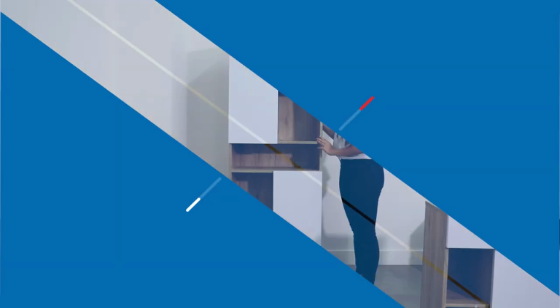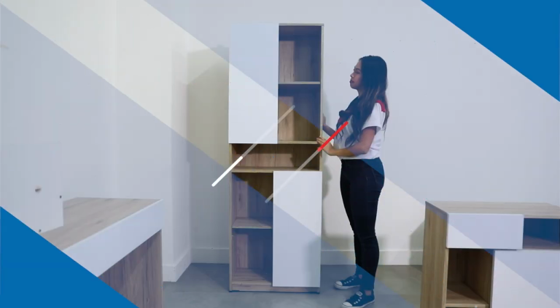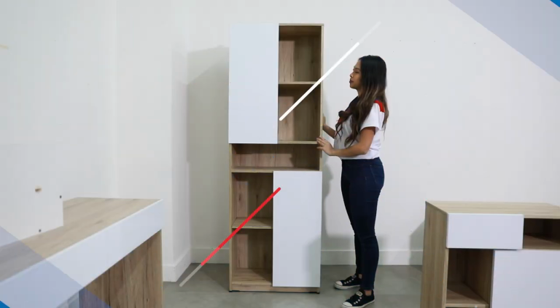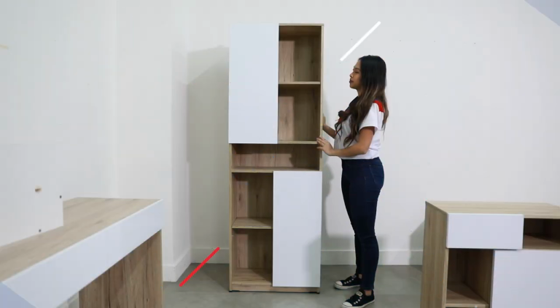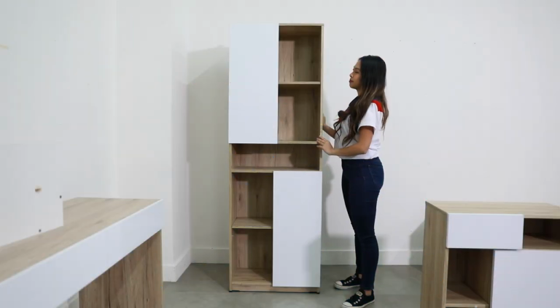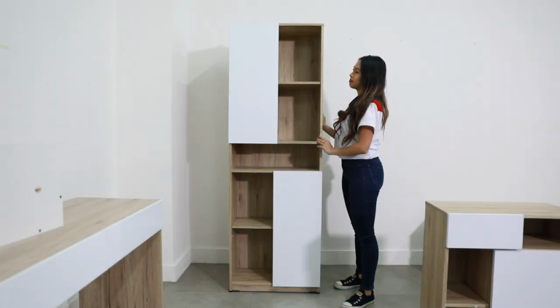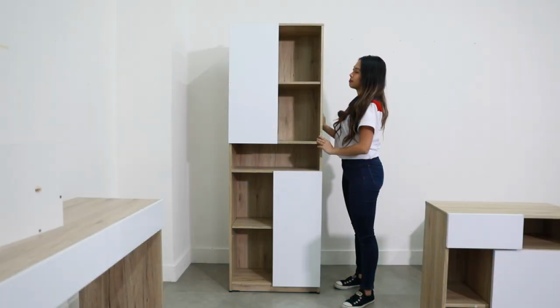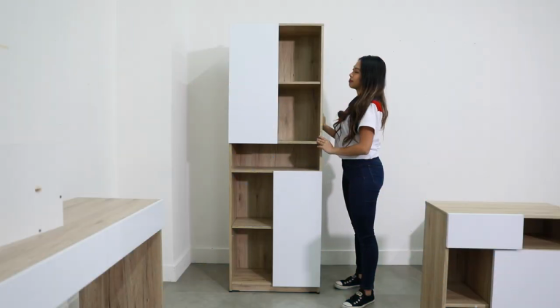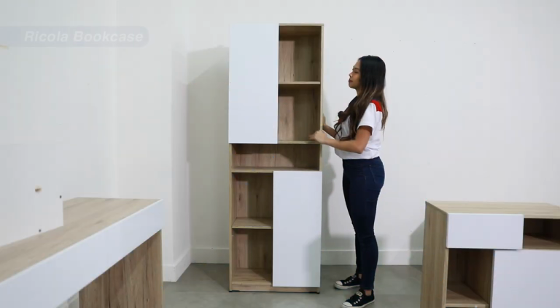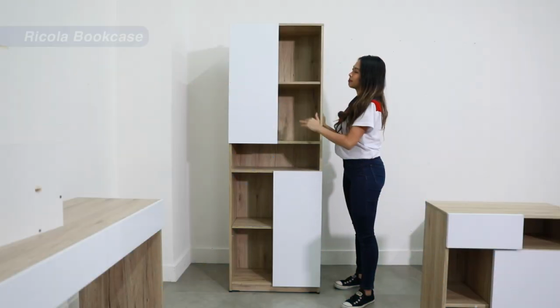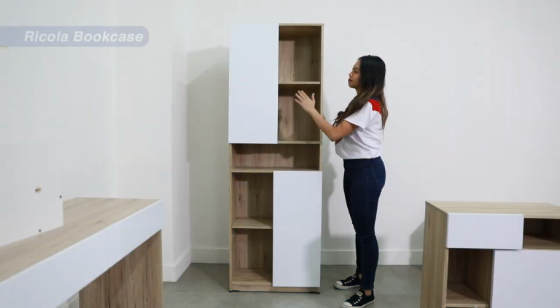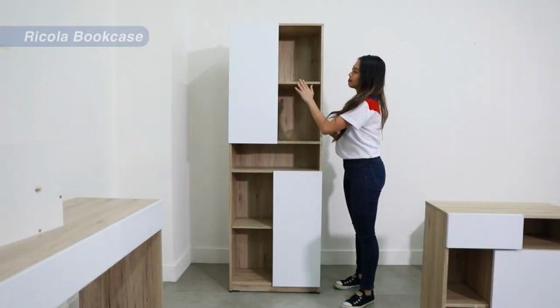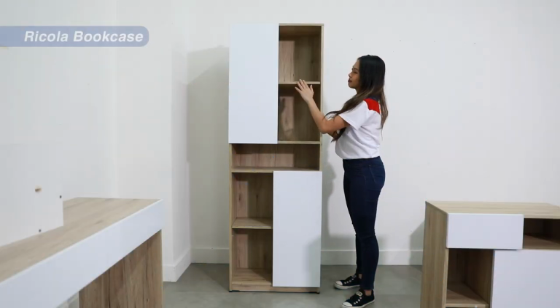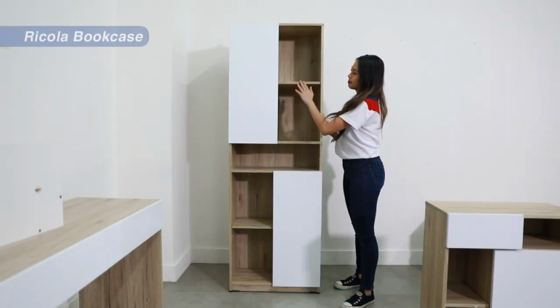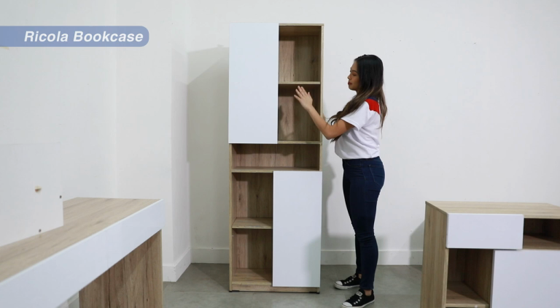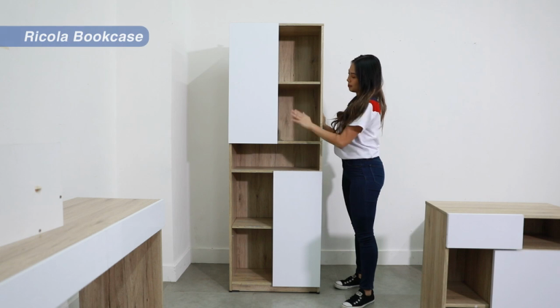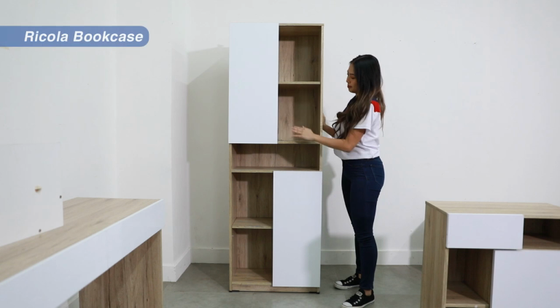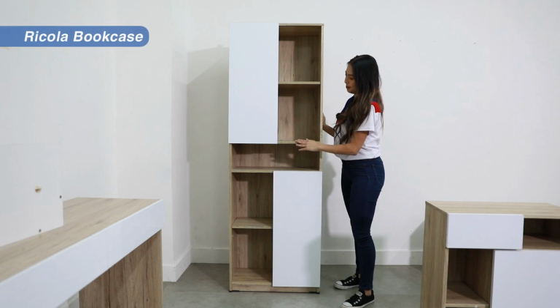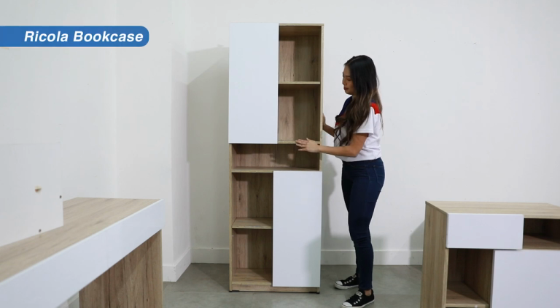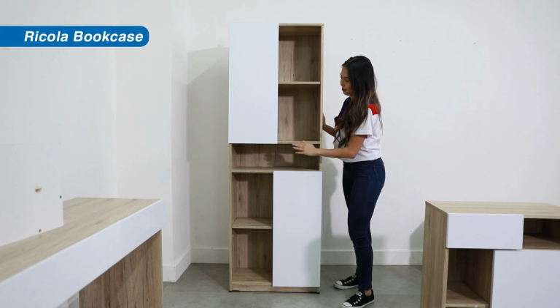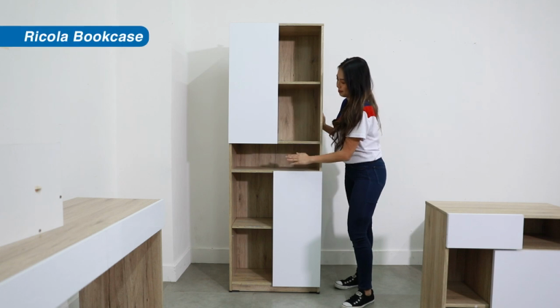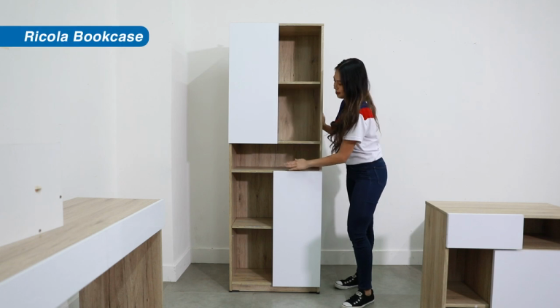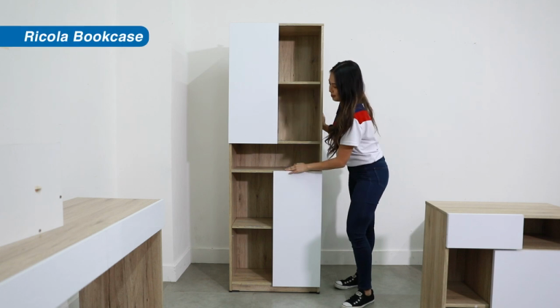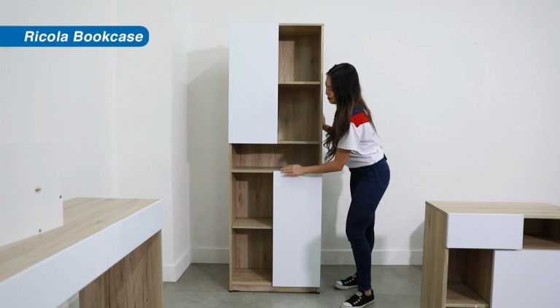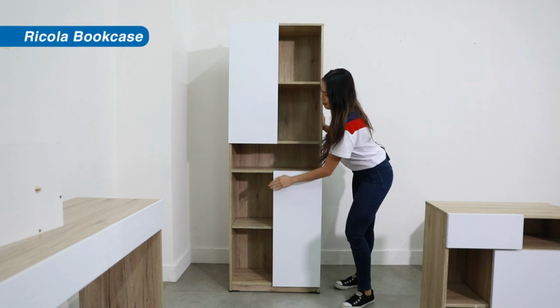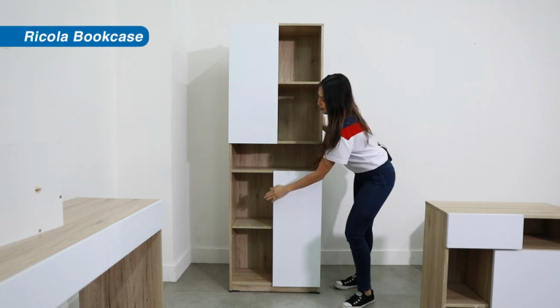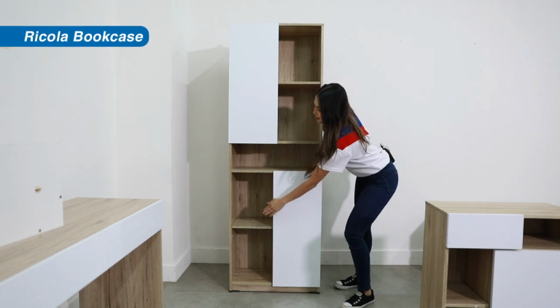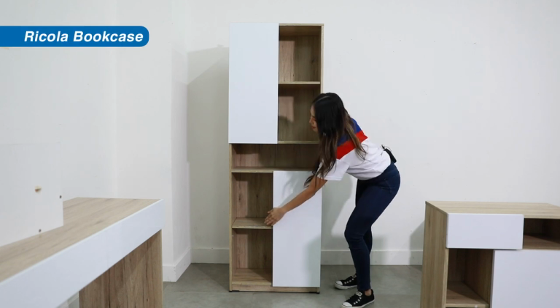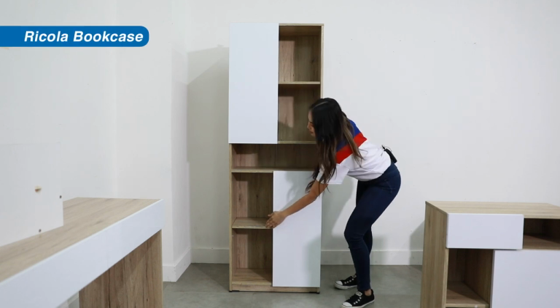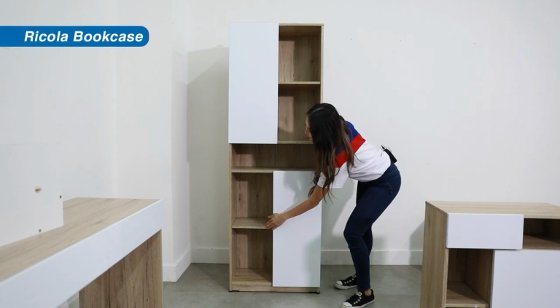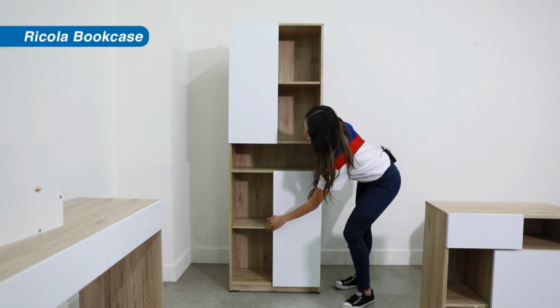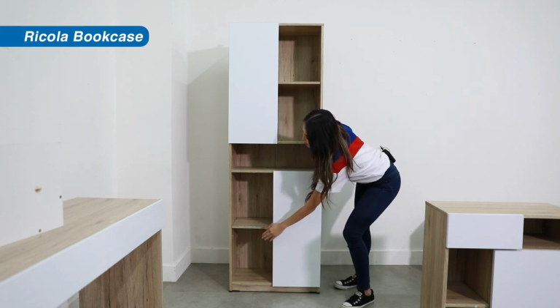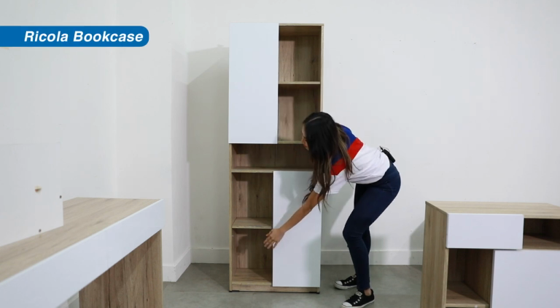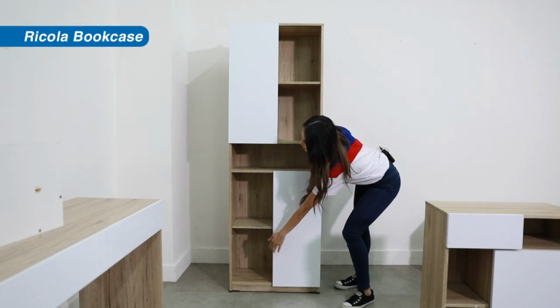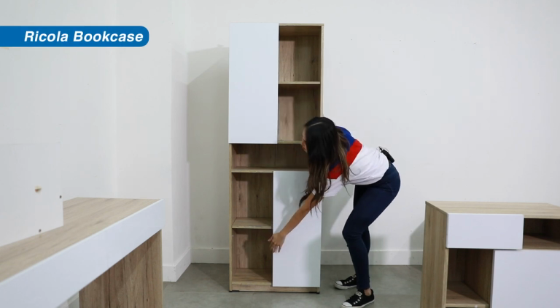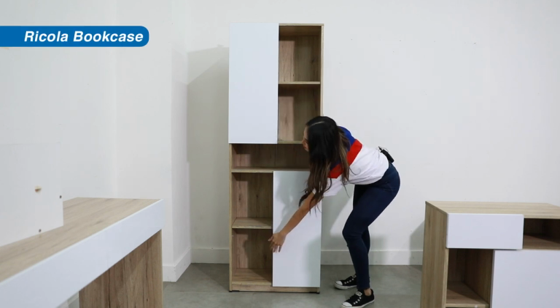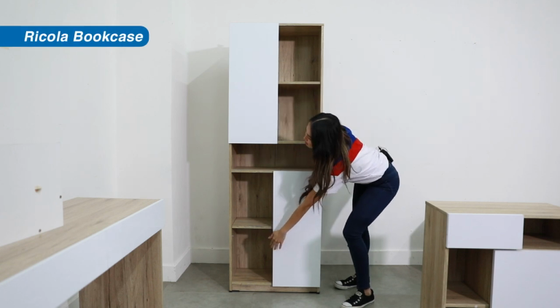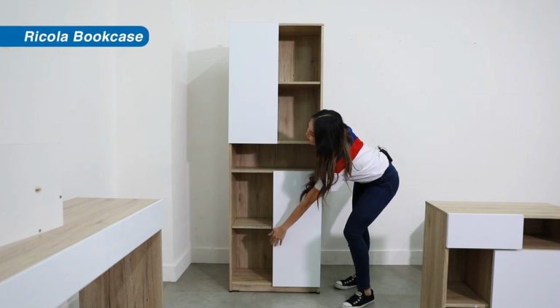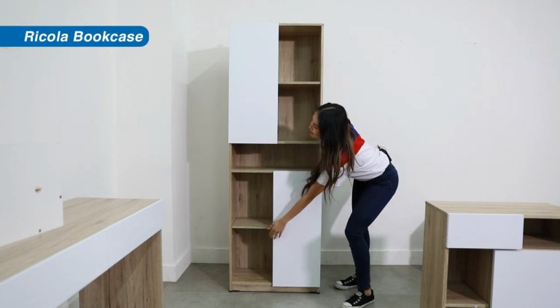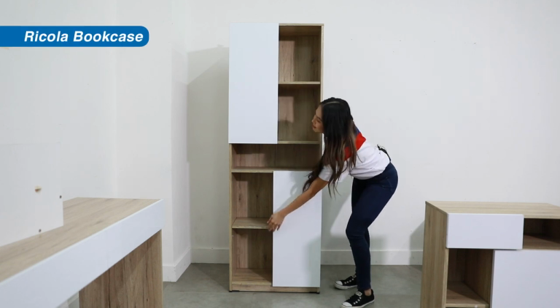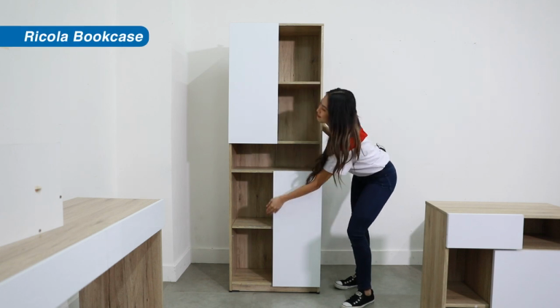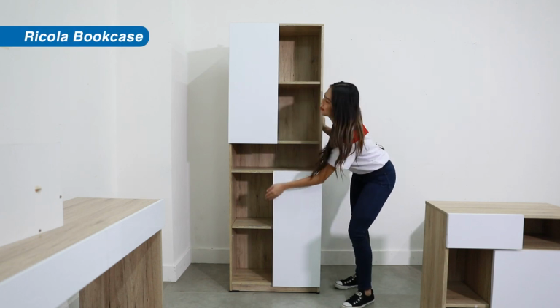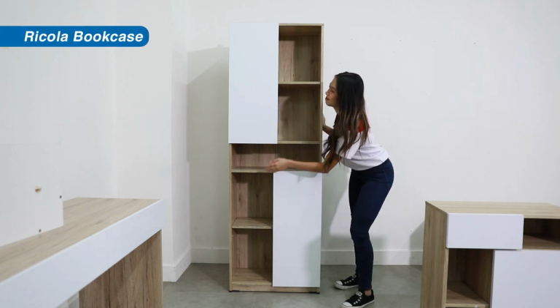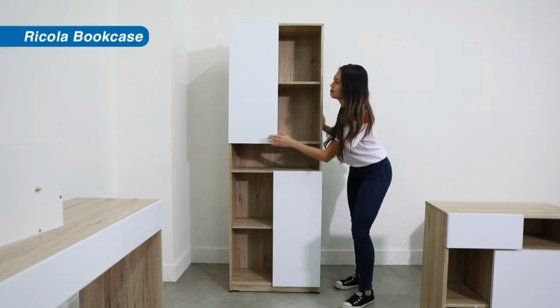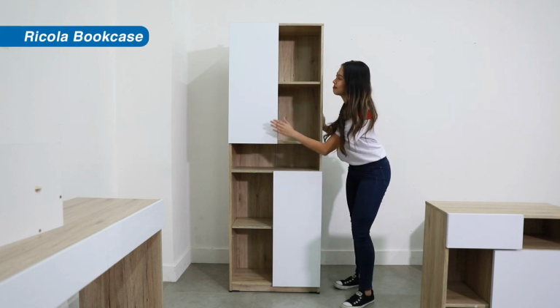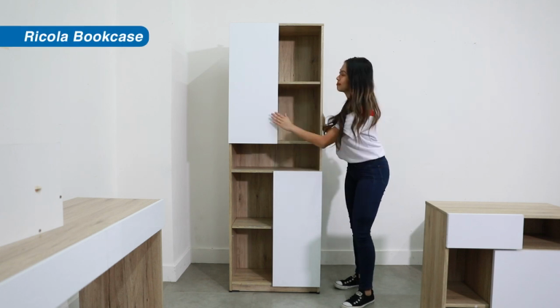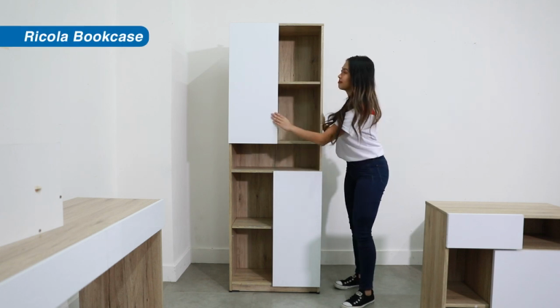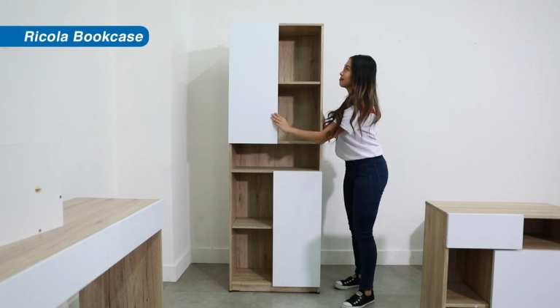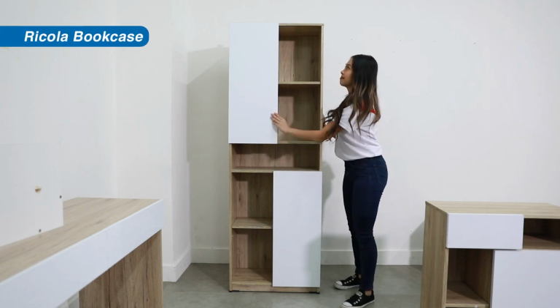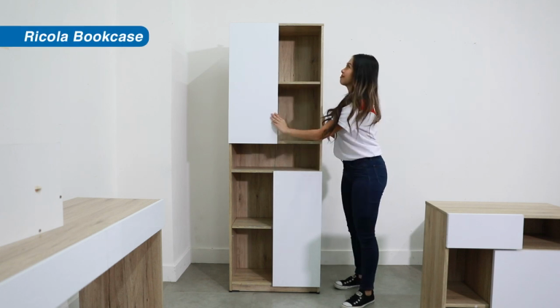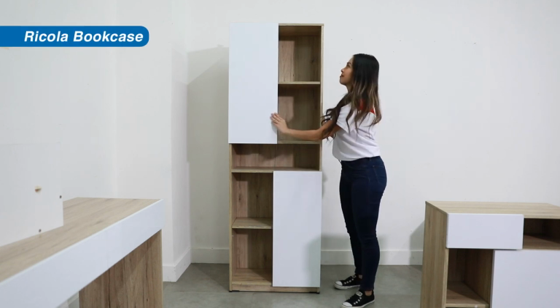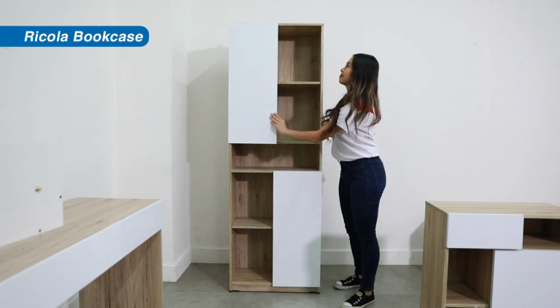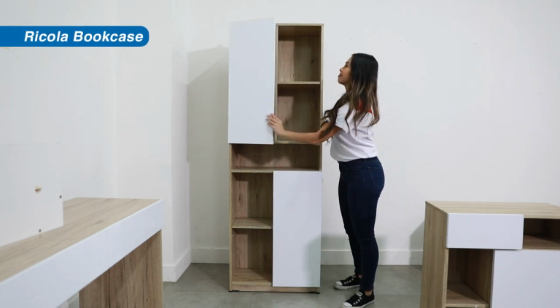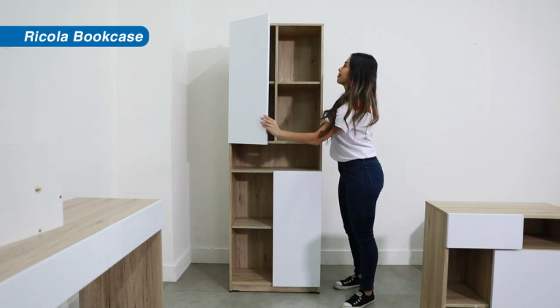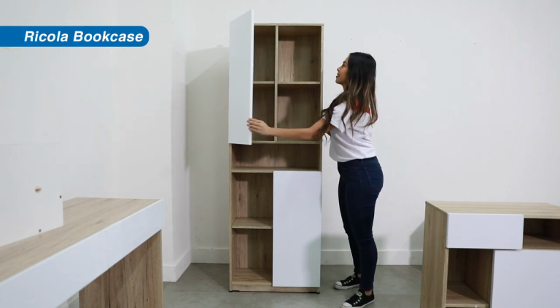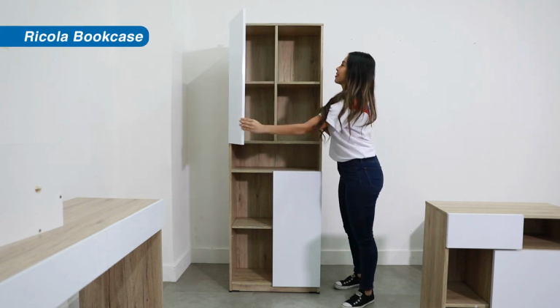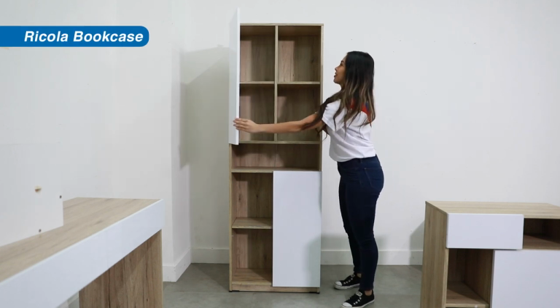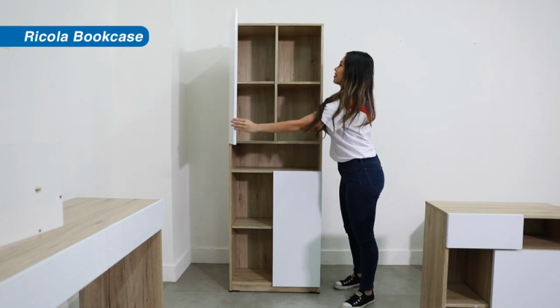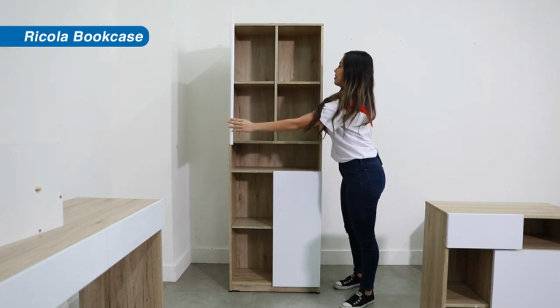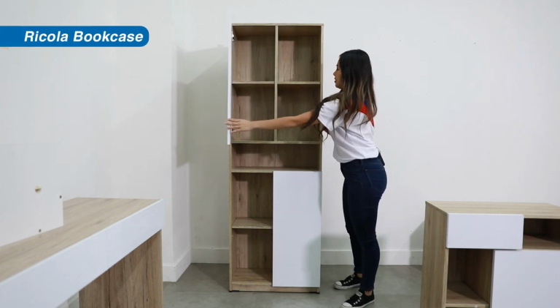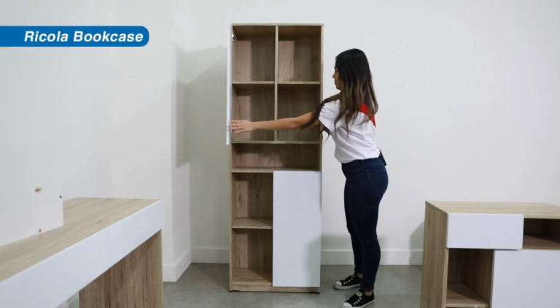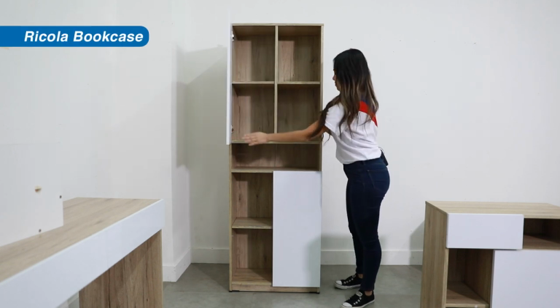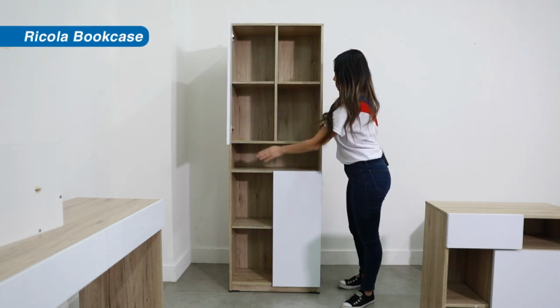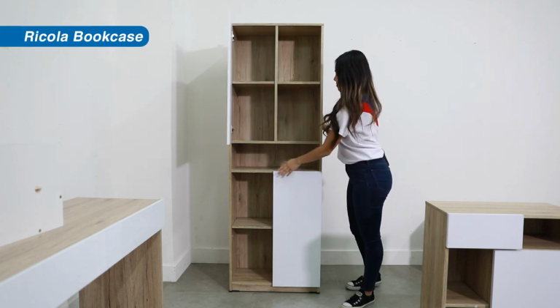The bookcase. Here we have five open shelves and two doors — one up and one down. Pretty cool!